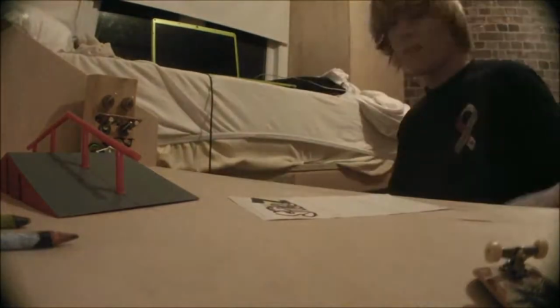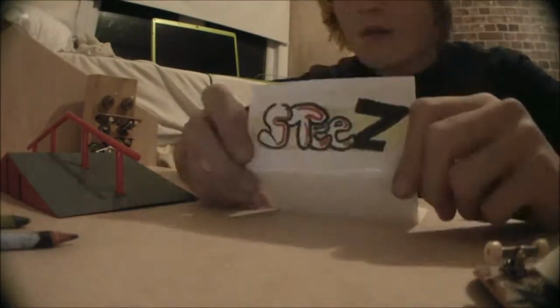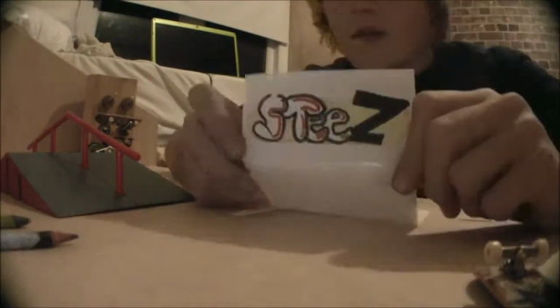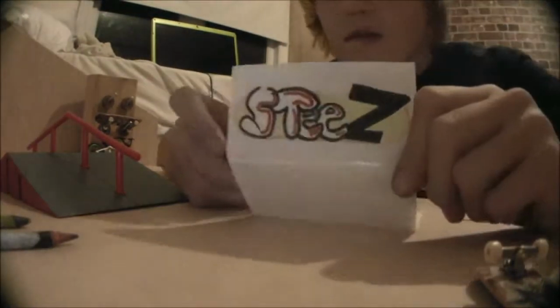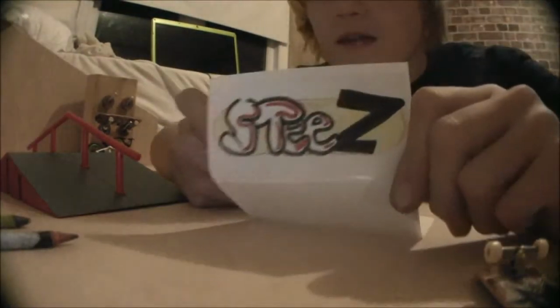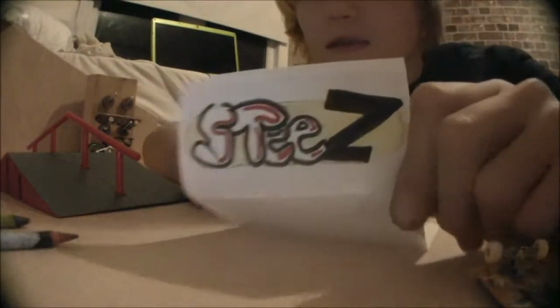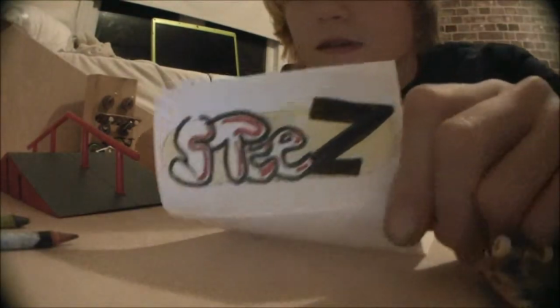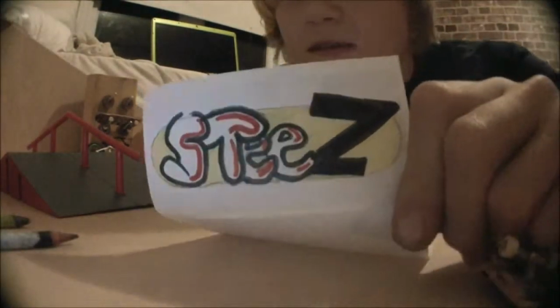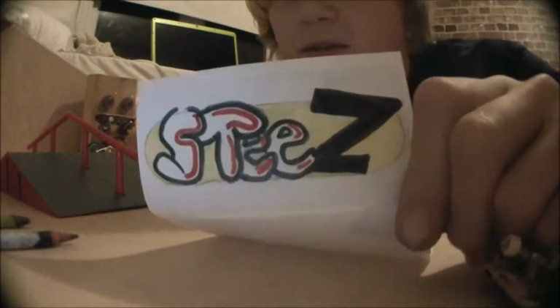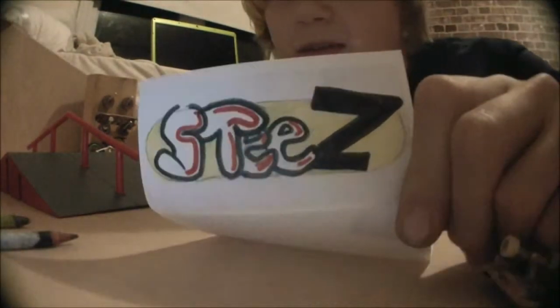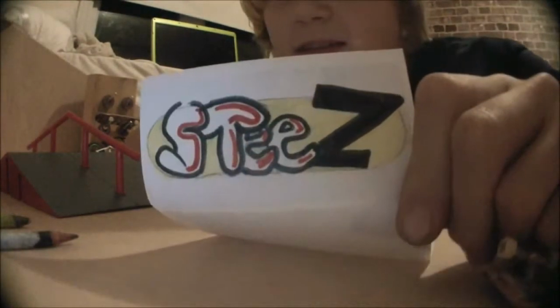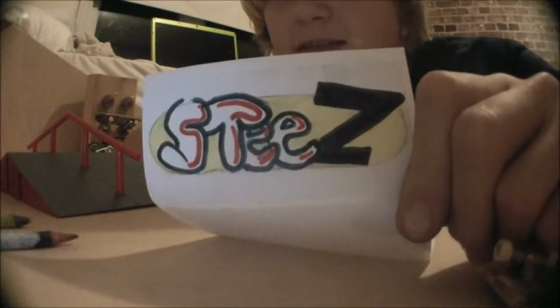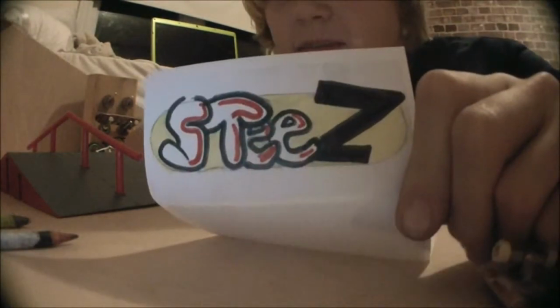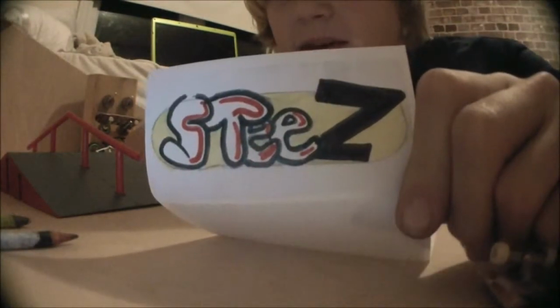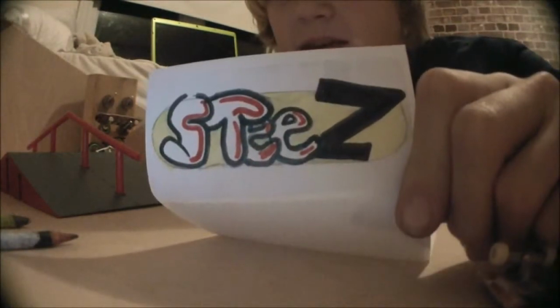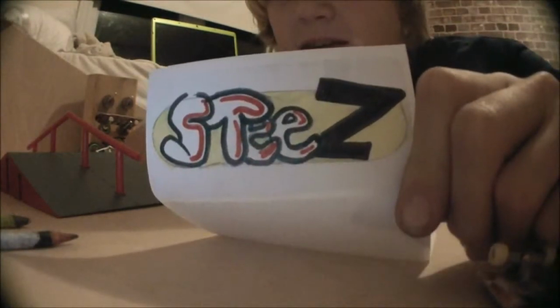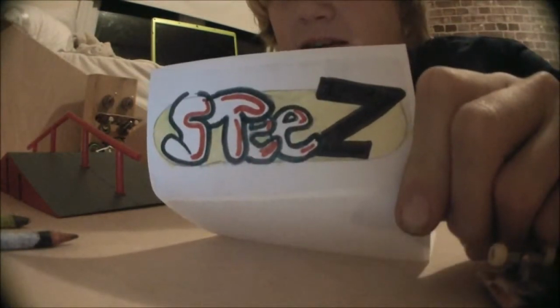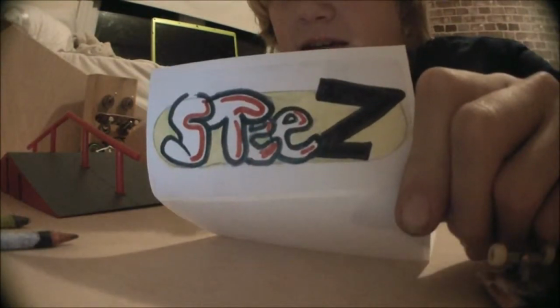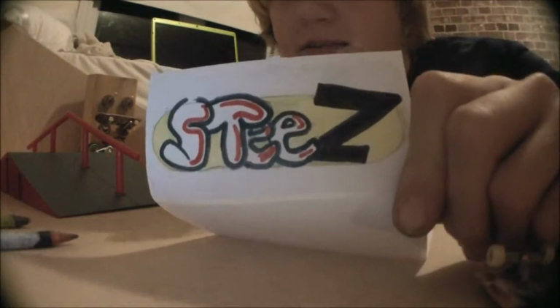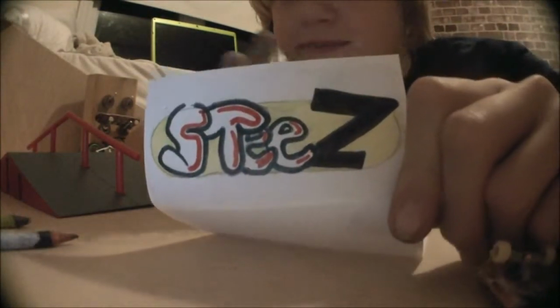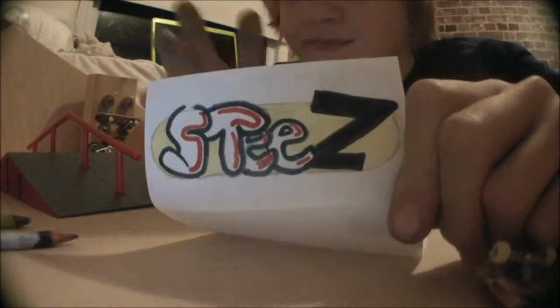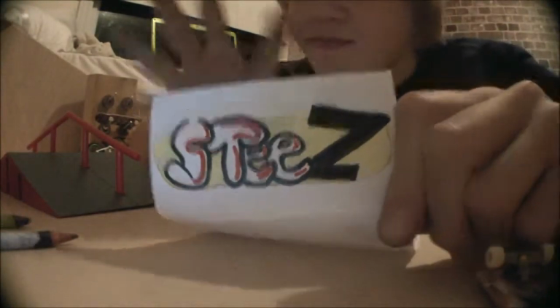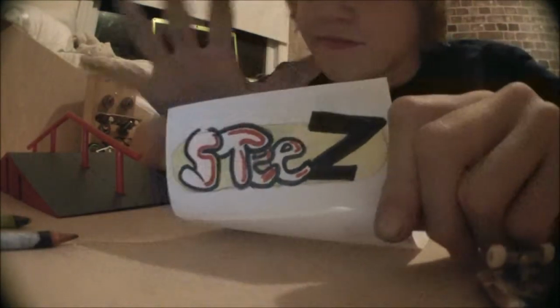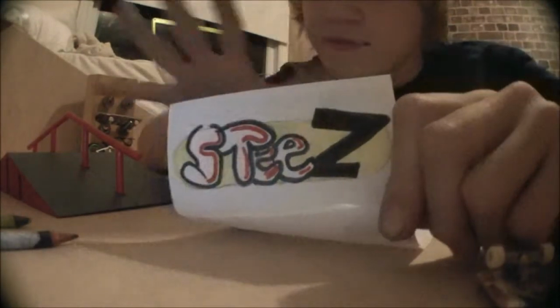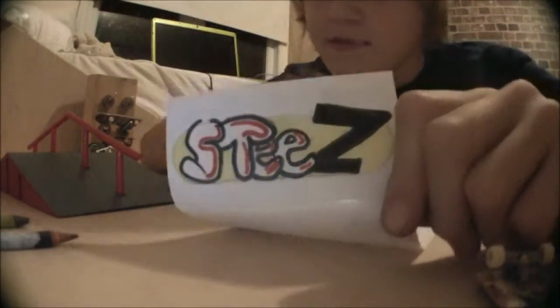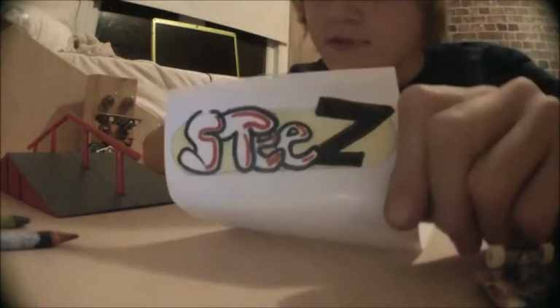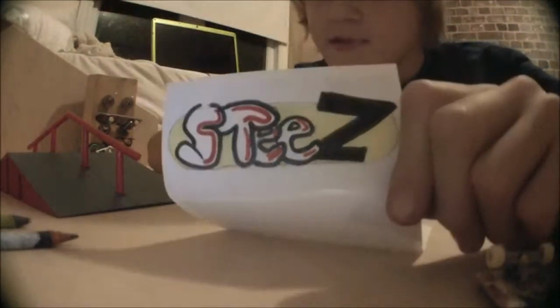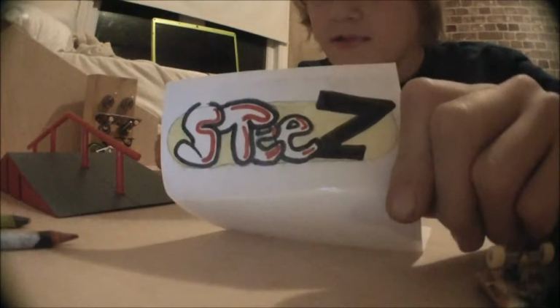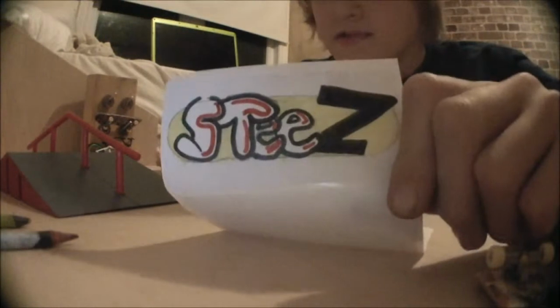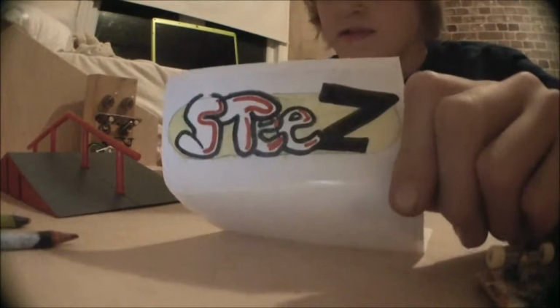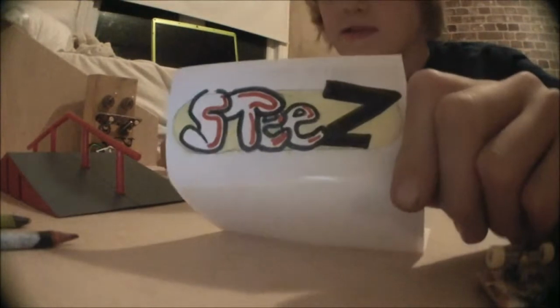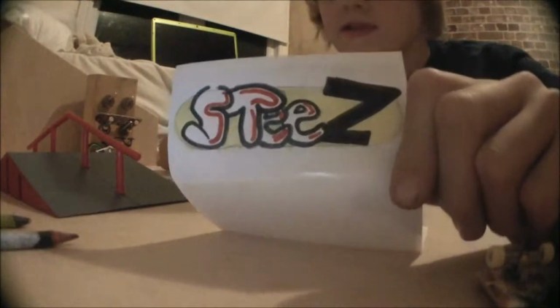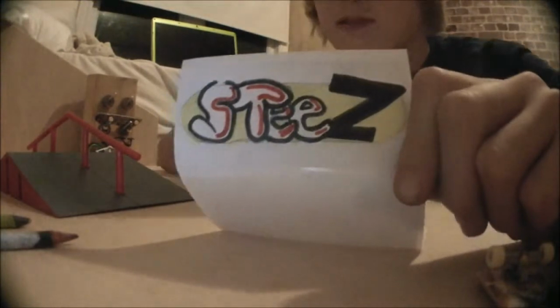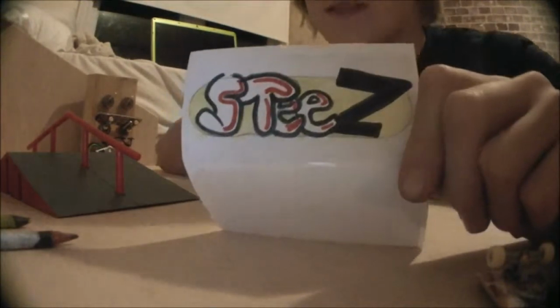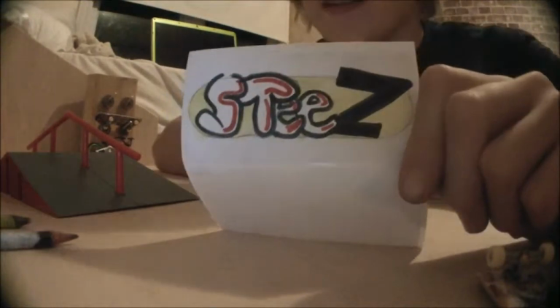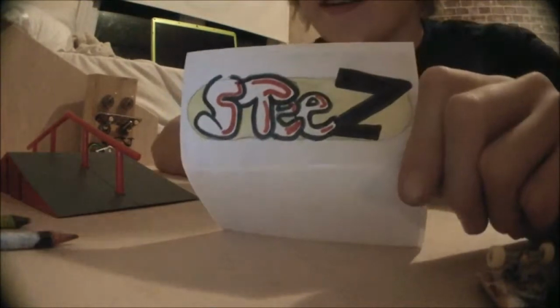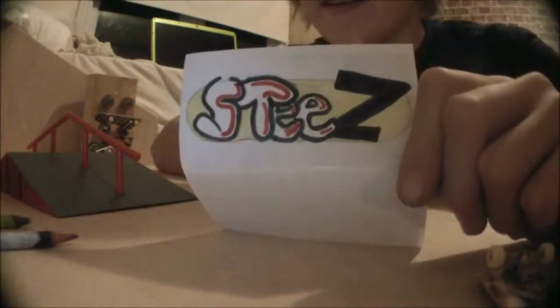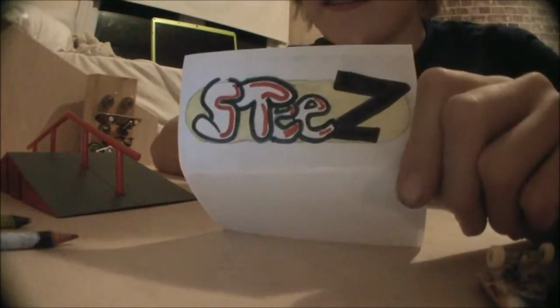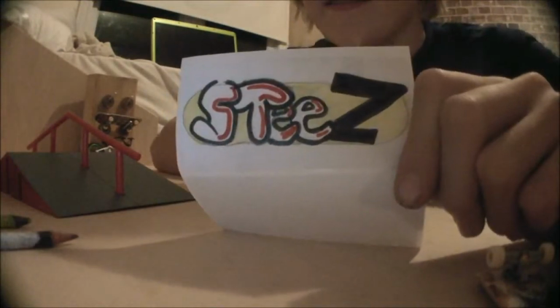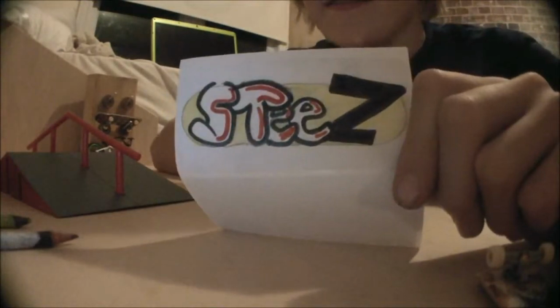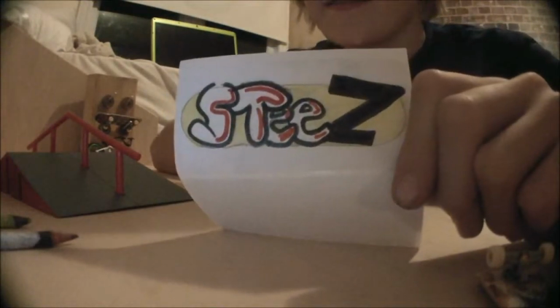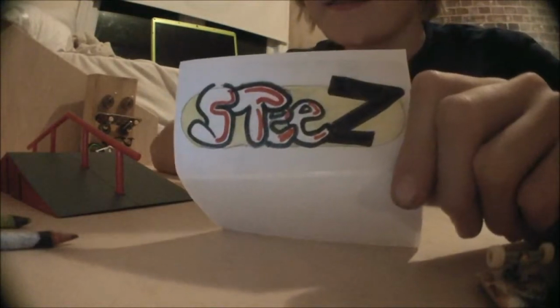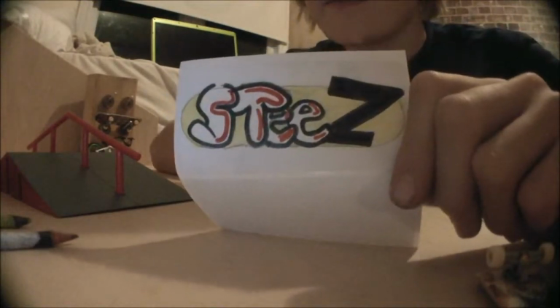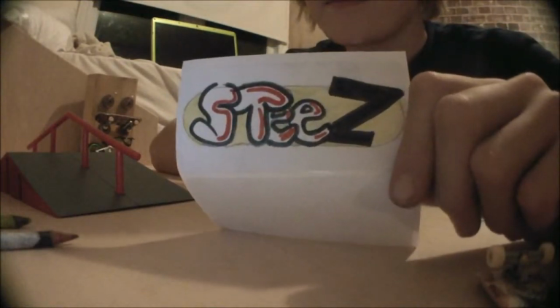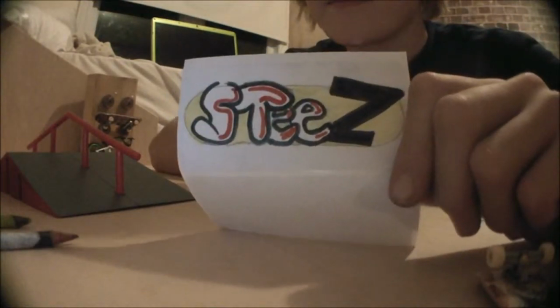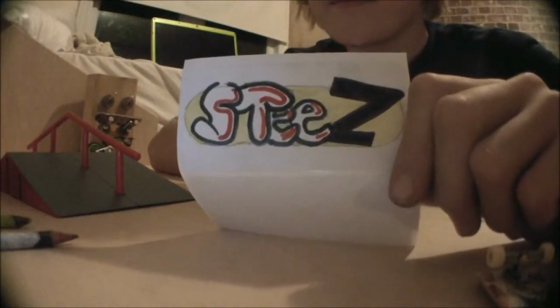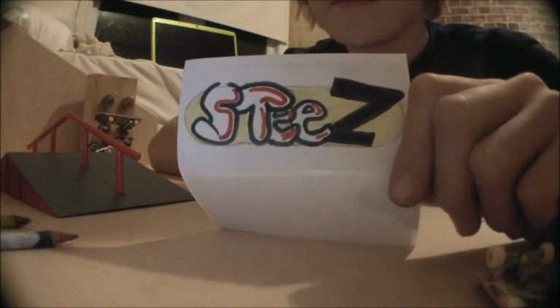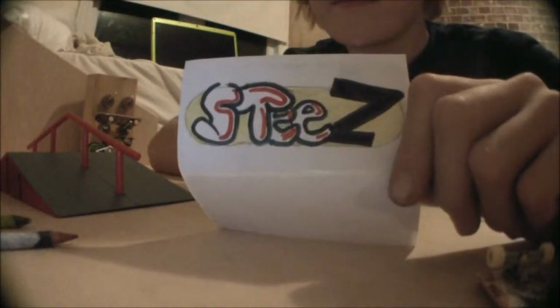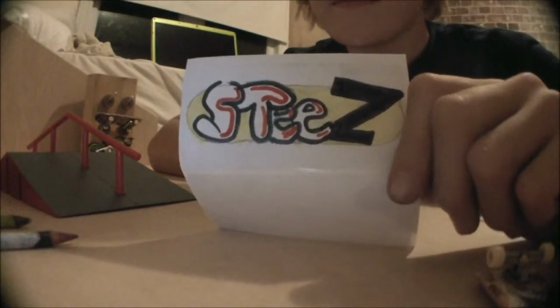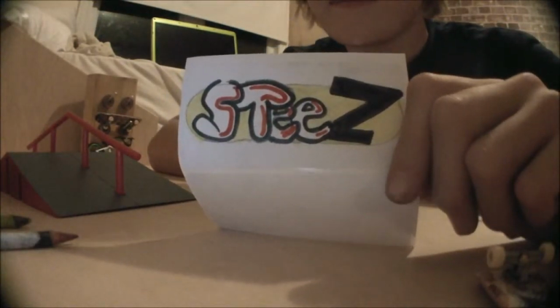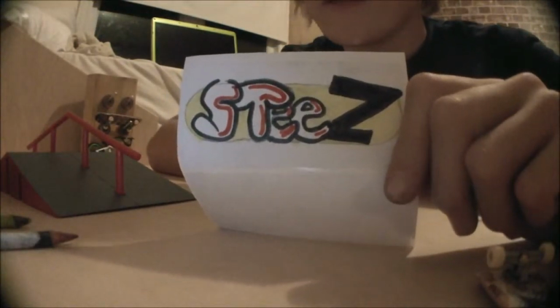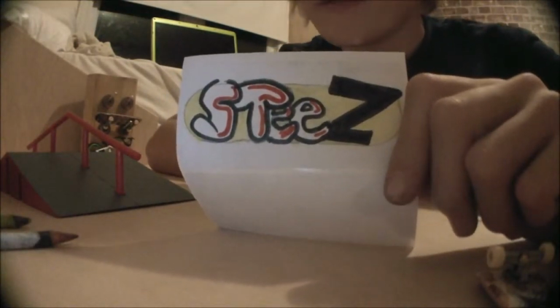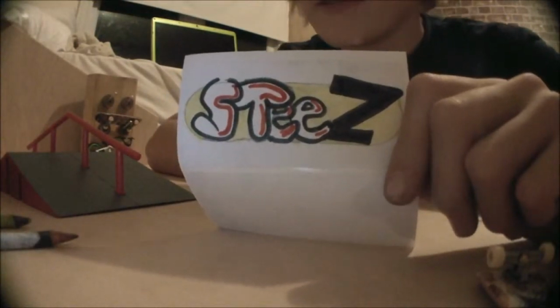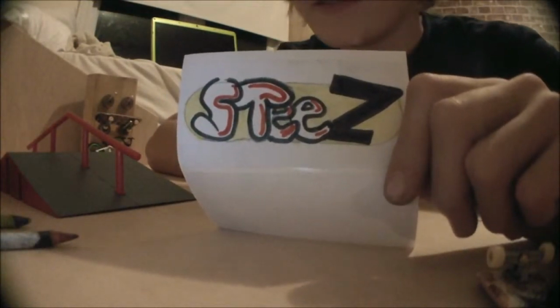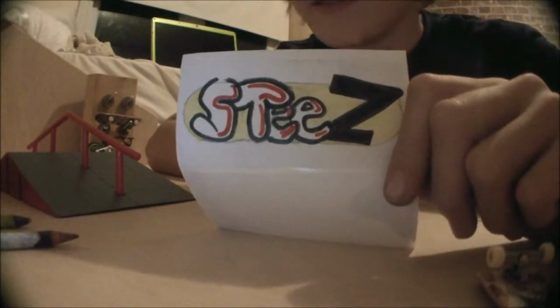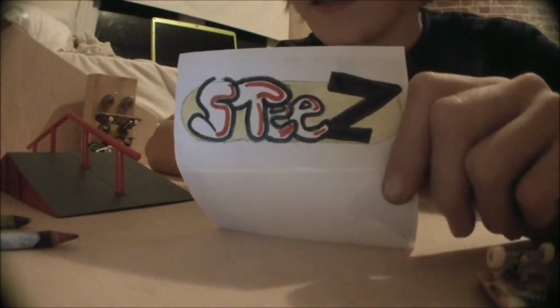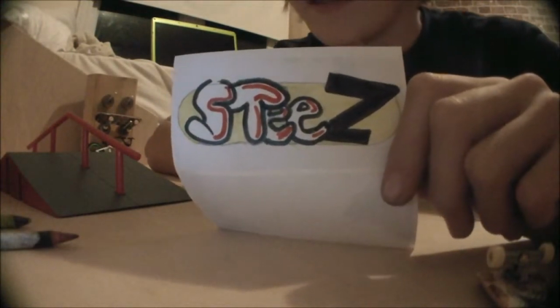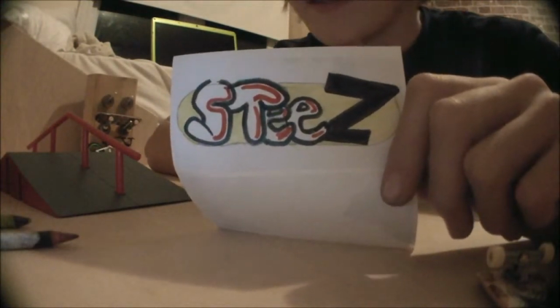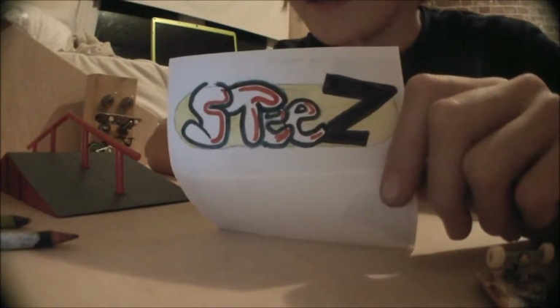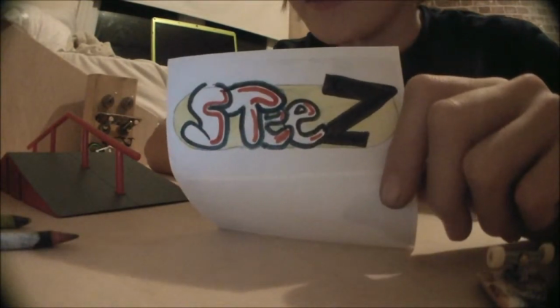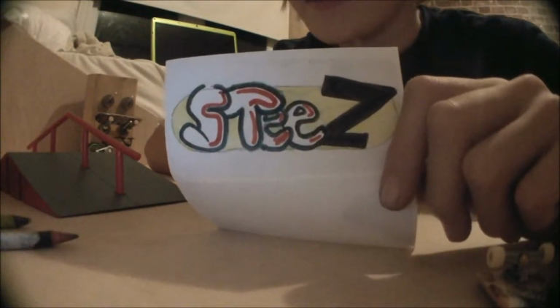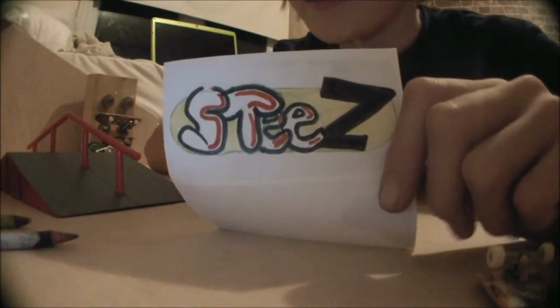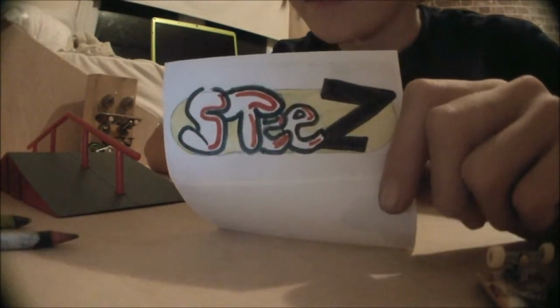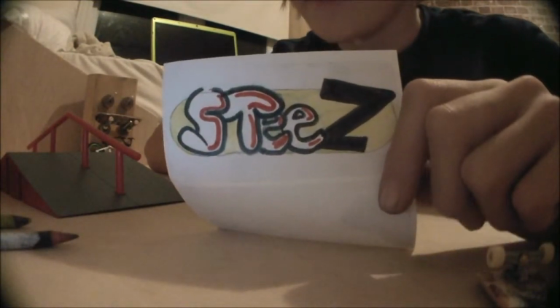Okay so that's my little design. I'm not very good at this, but anyway.